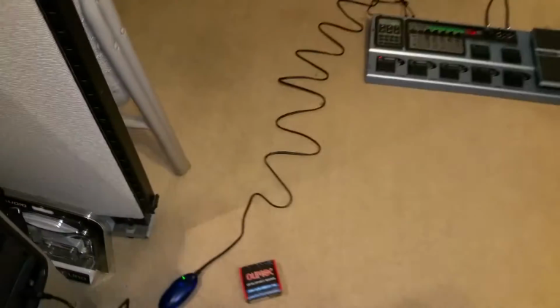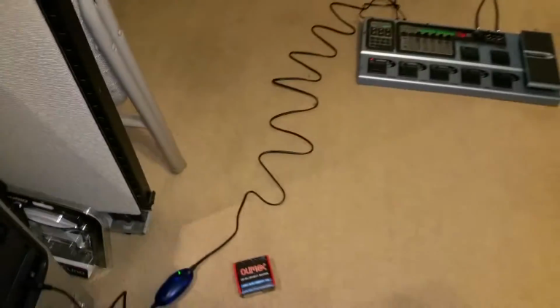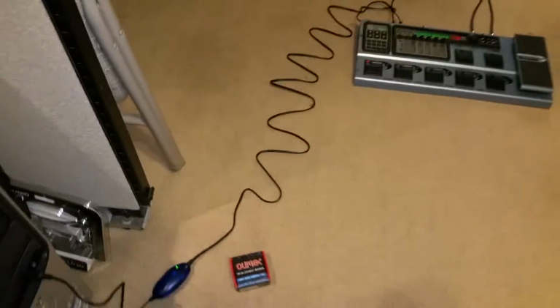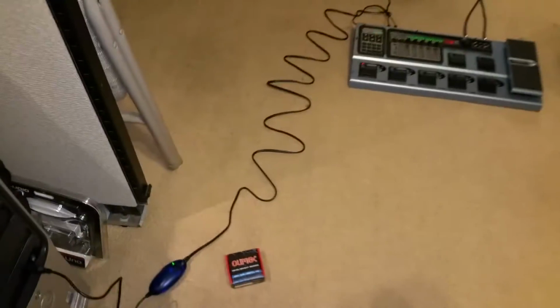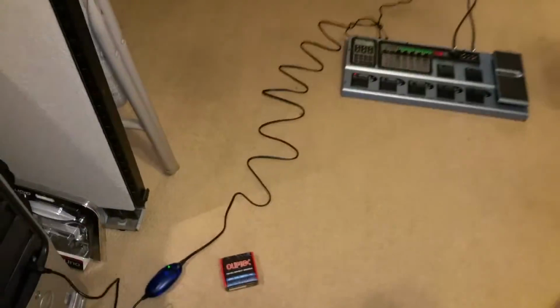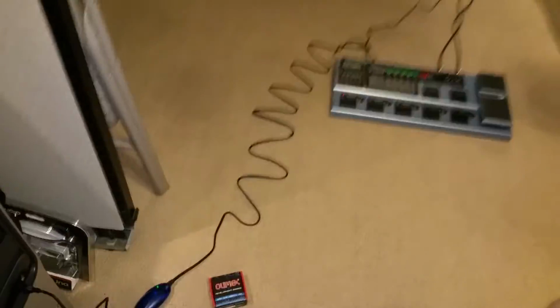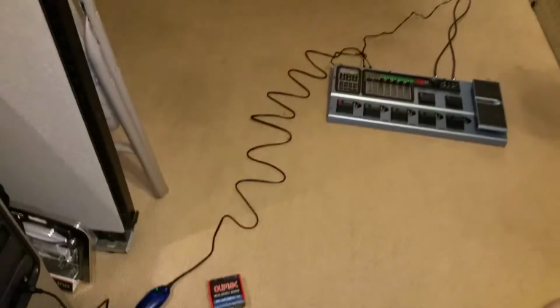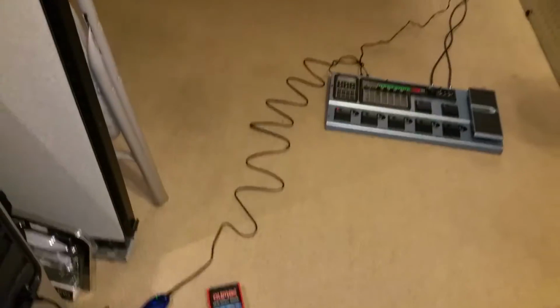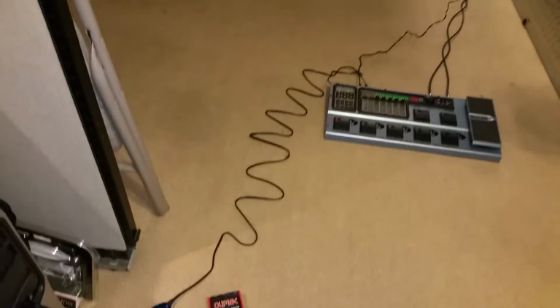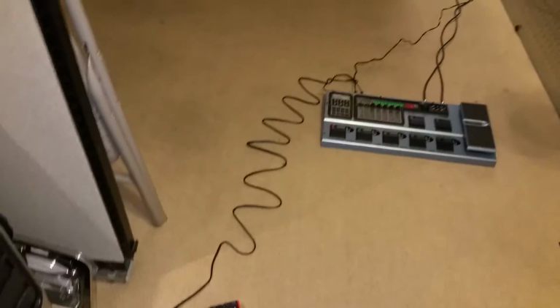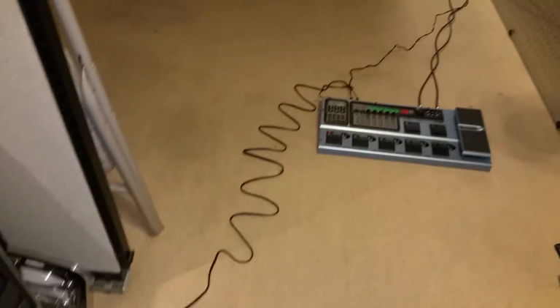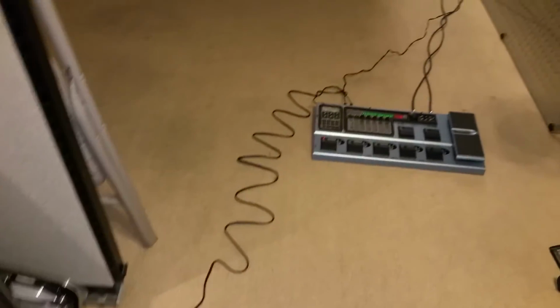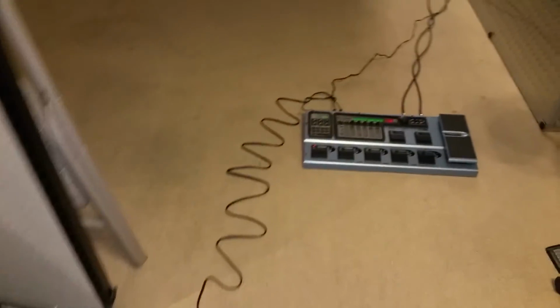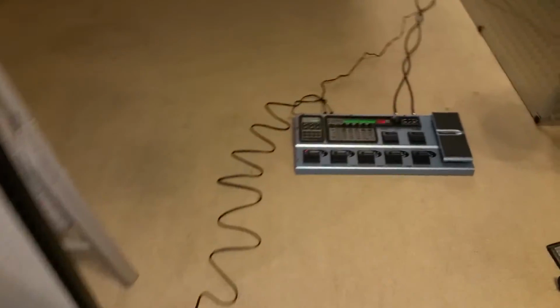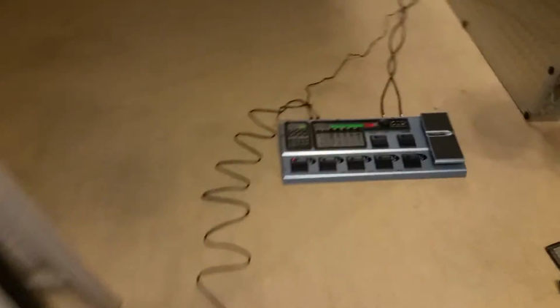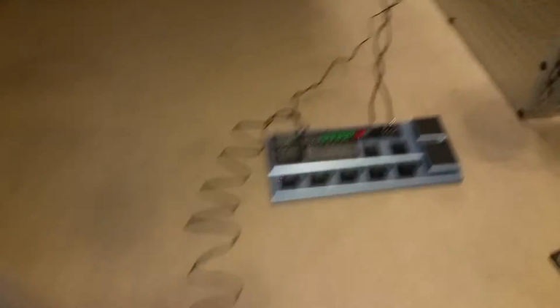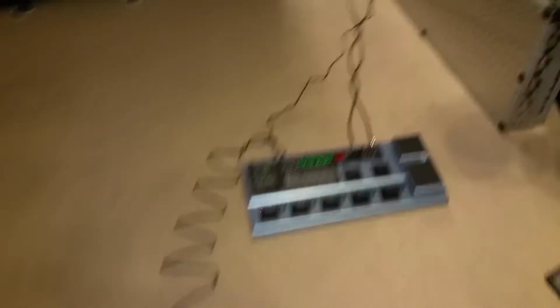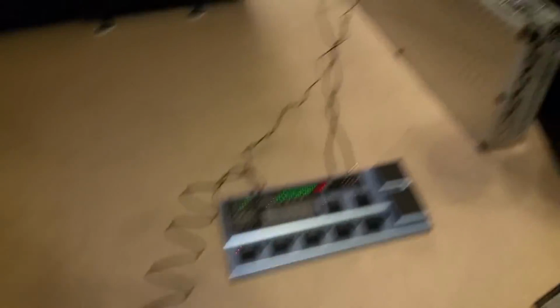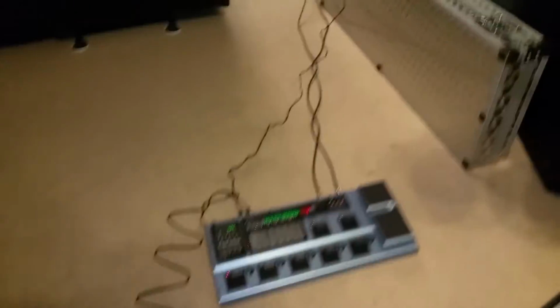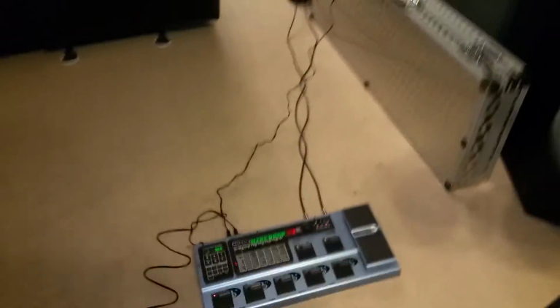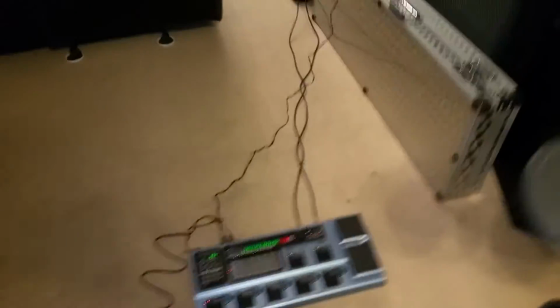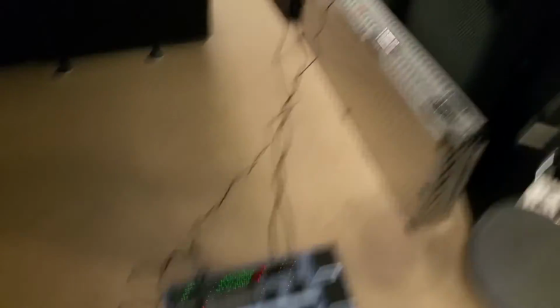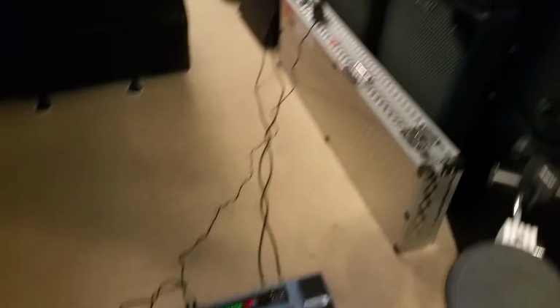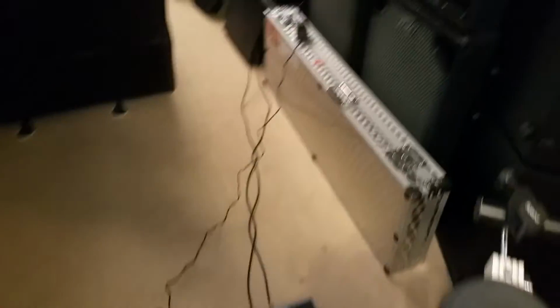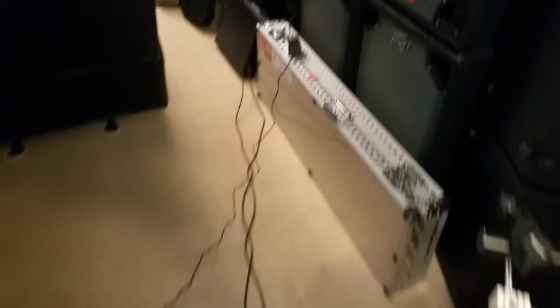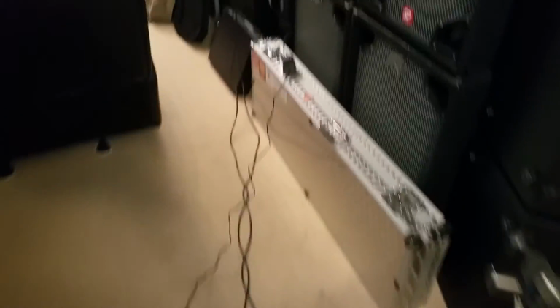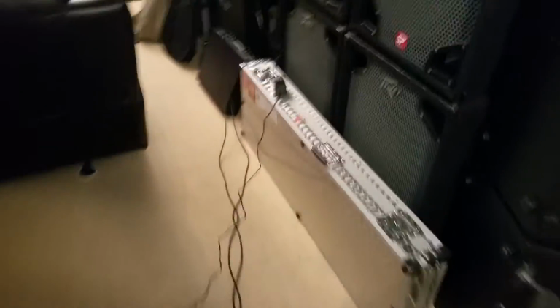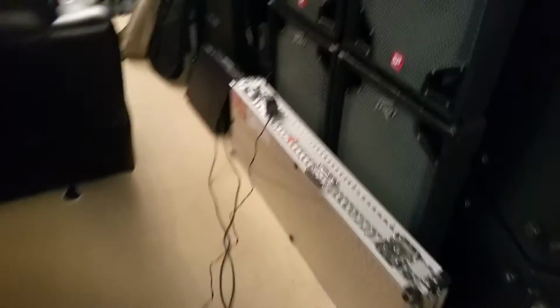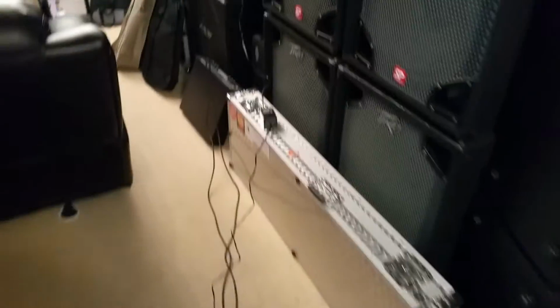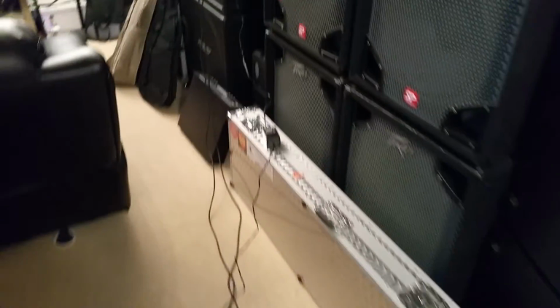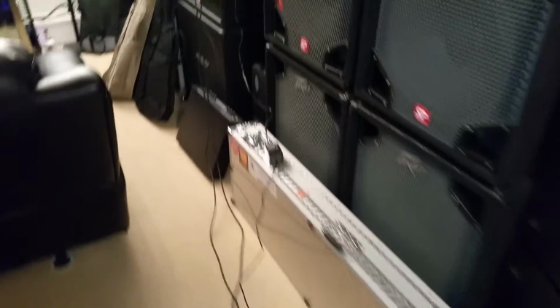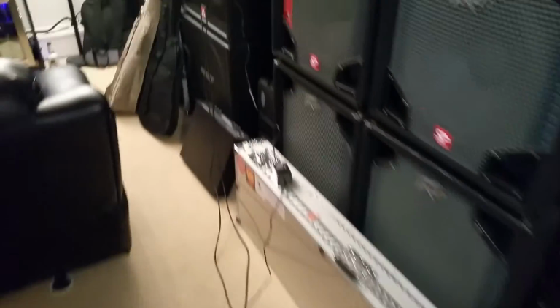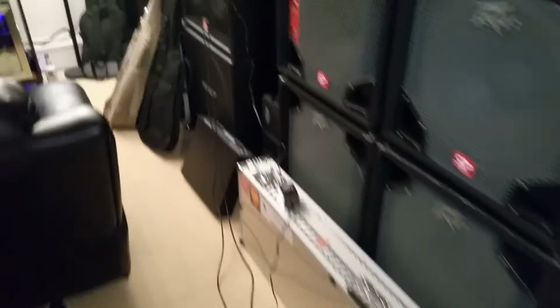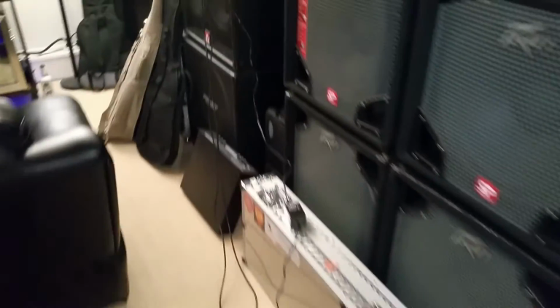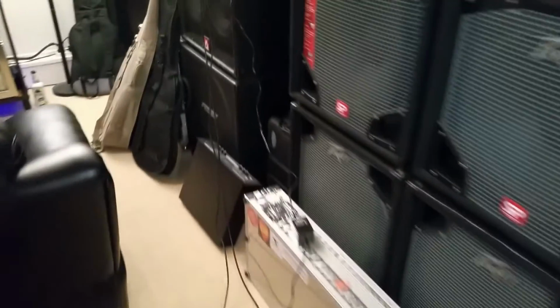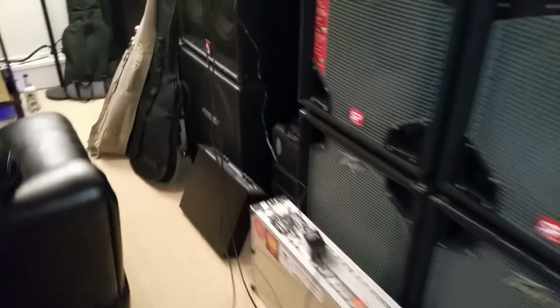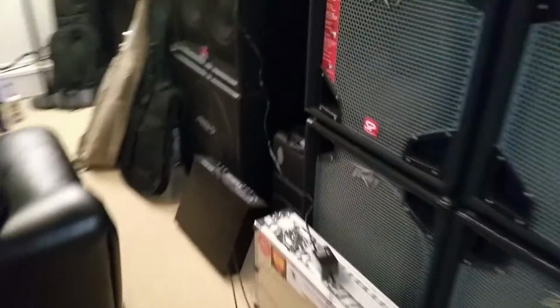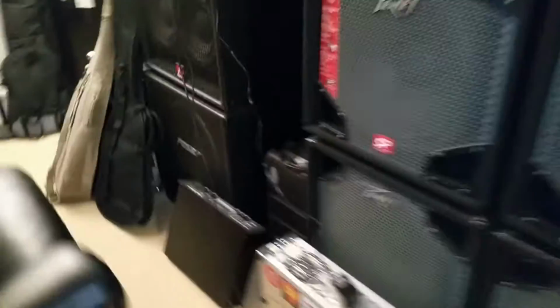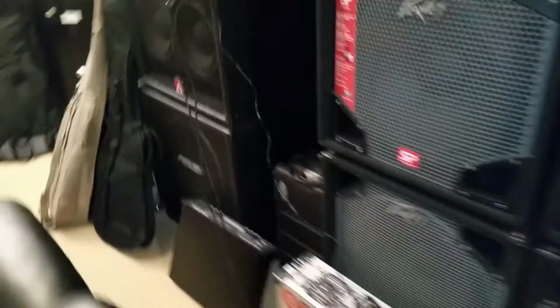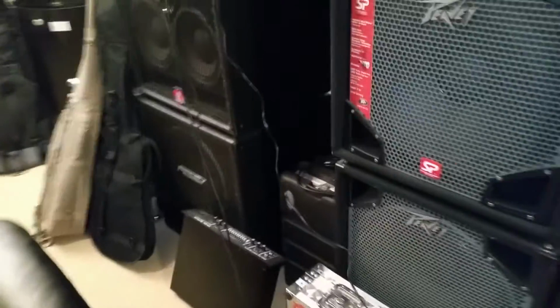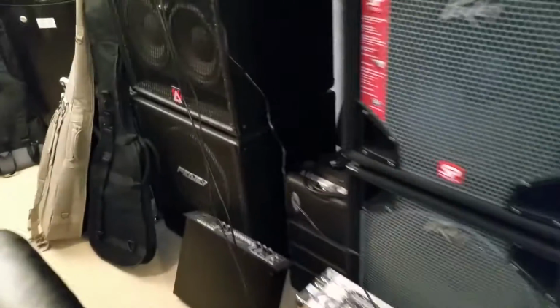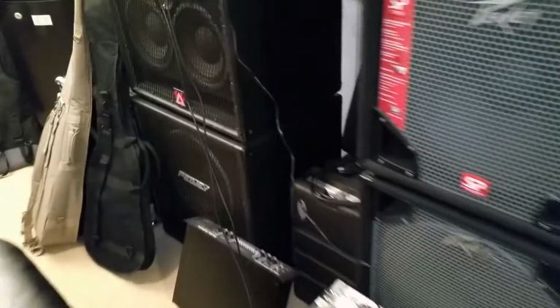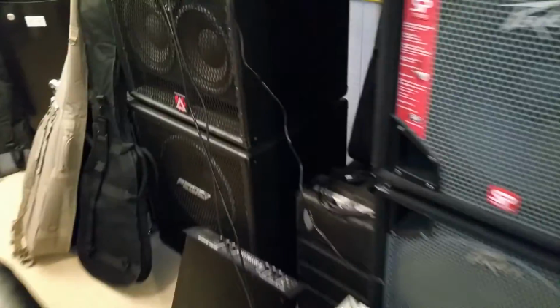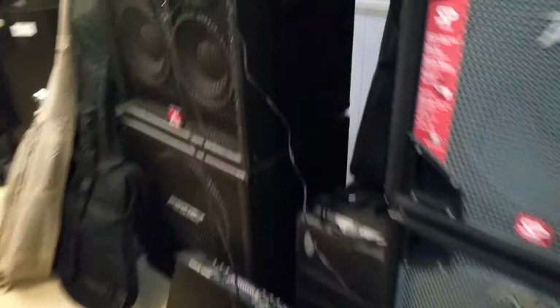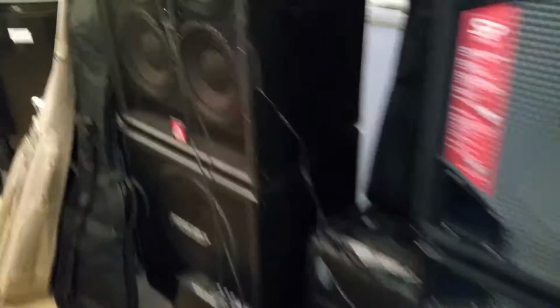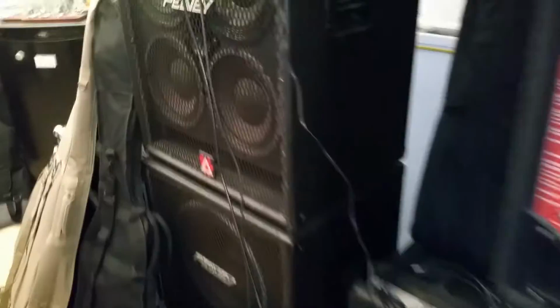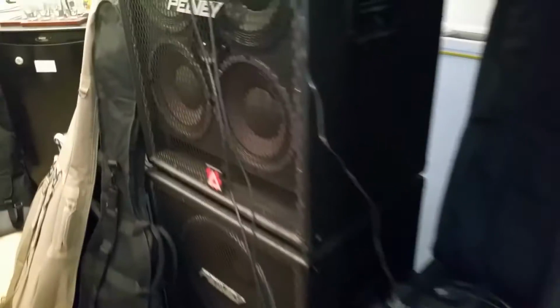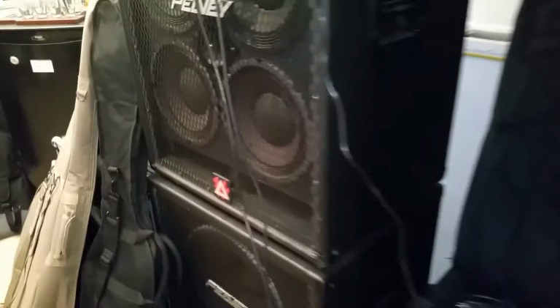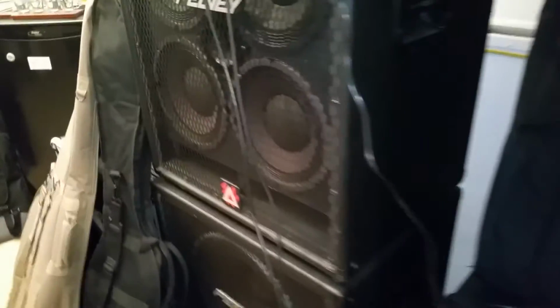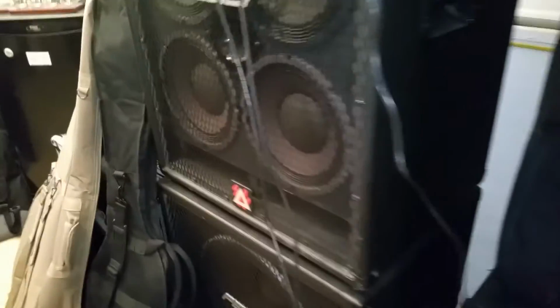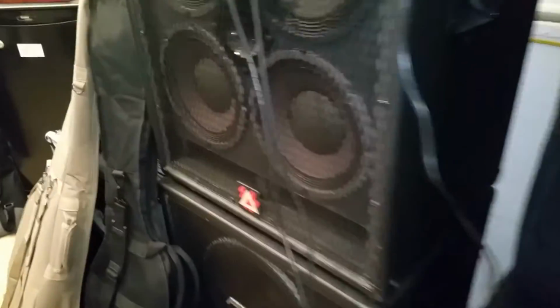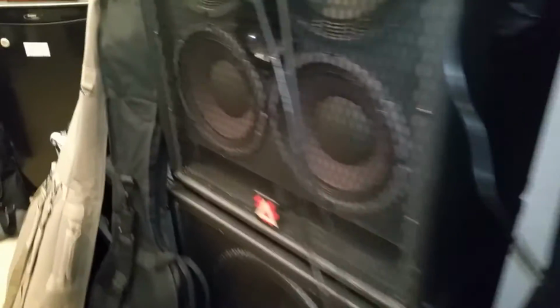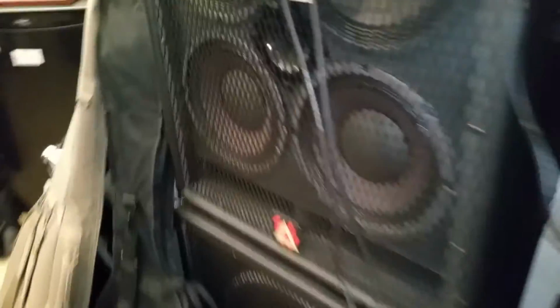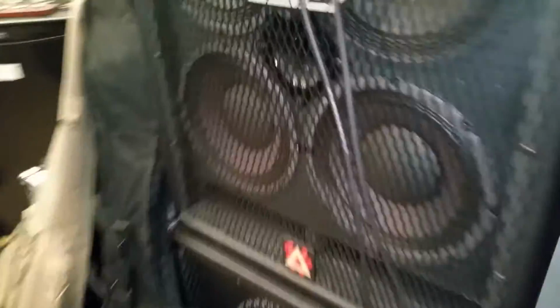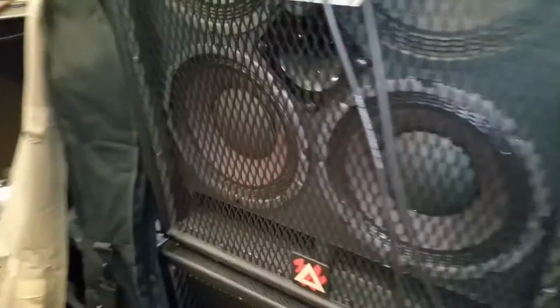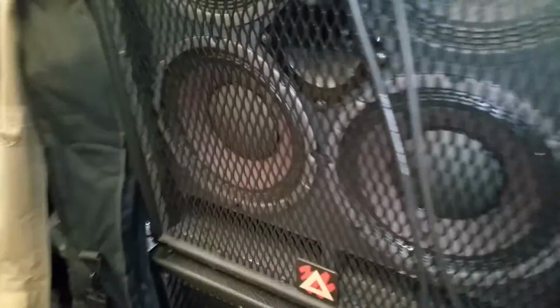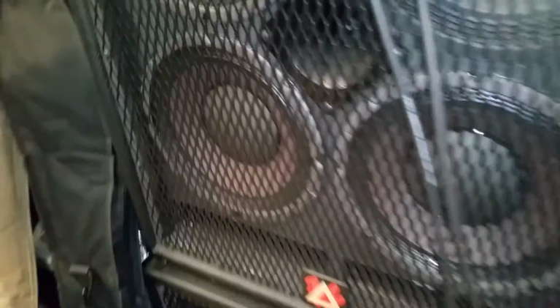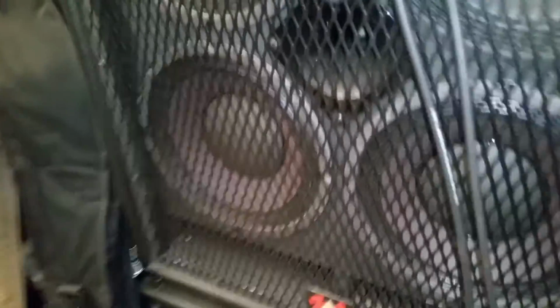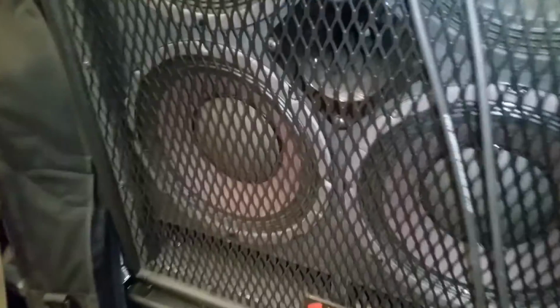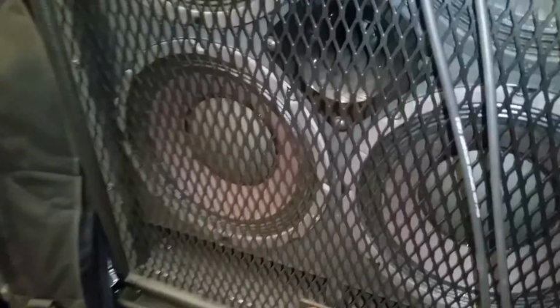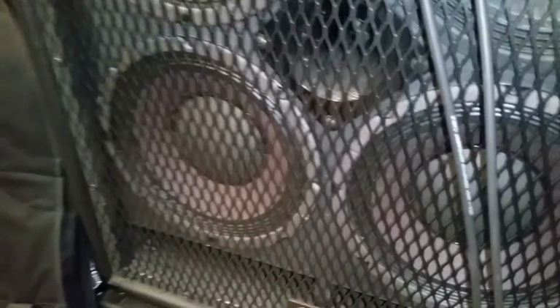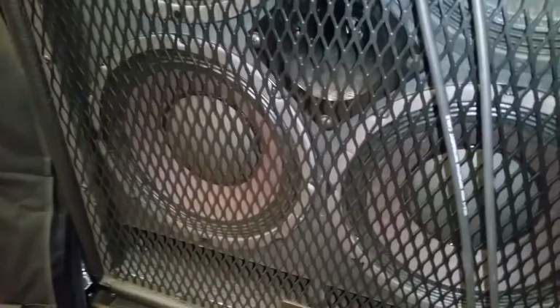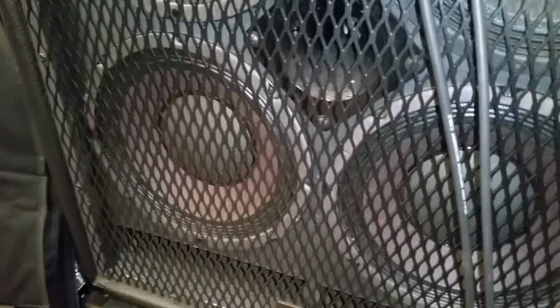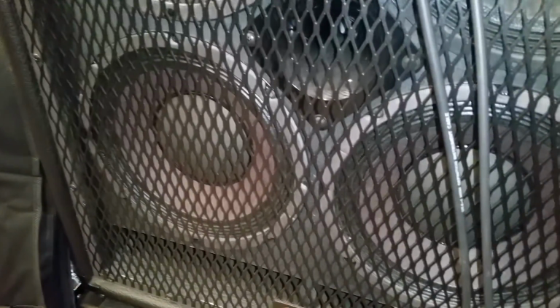Listen very closely, you'll hear a ground loop when I connect this USB. My computer detects it, but now you're hearing a pretty nasty ground loop.